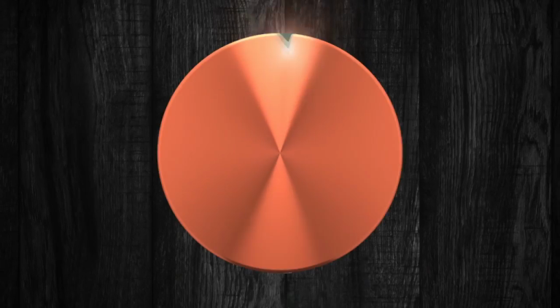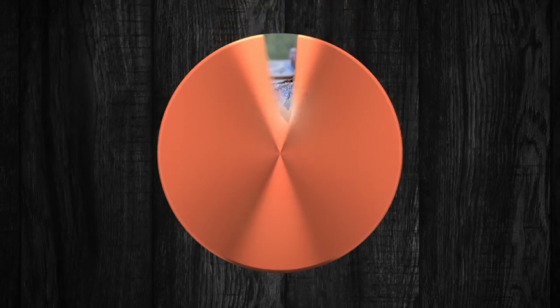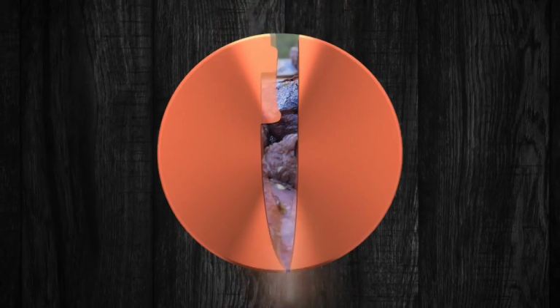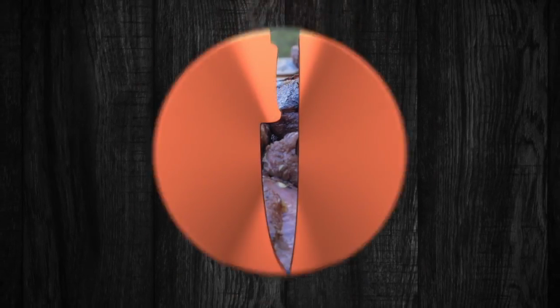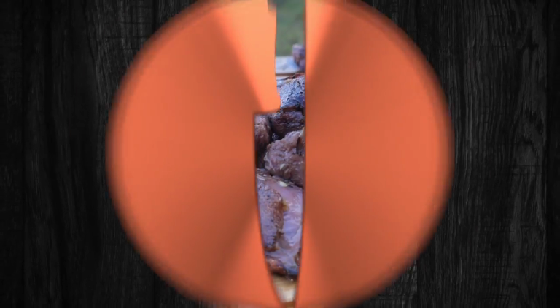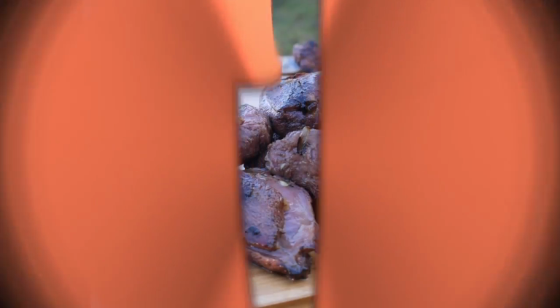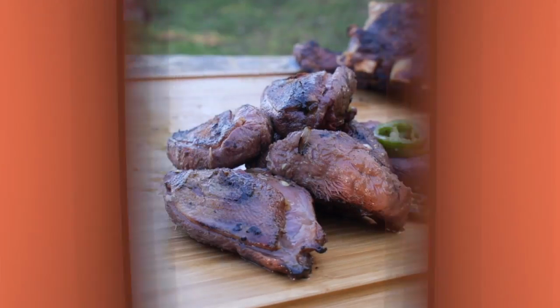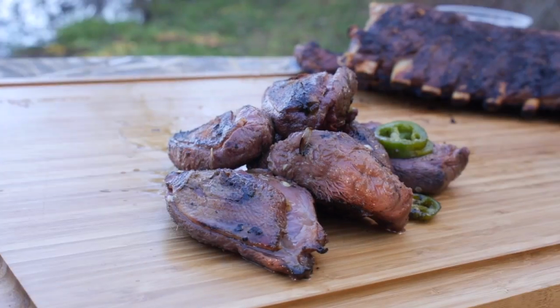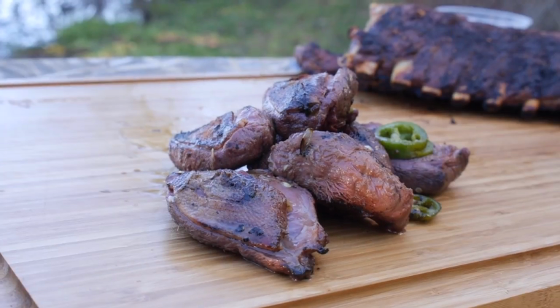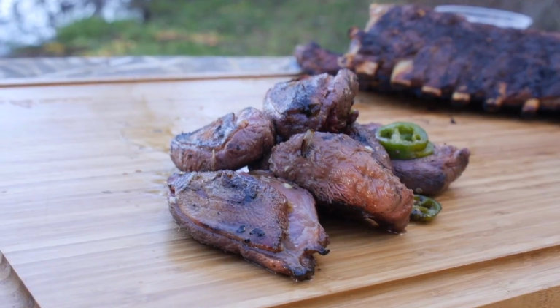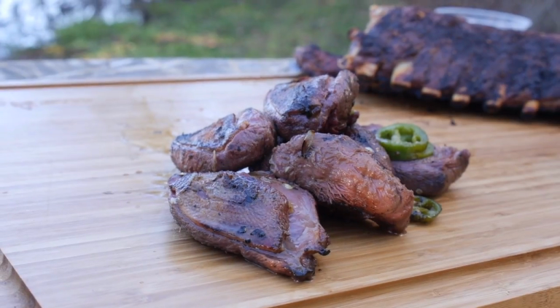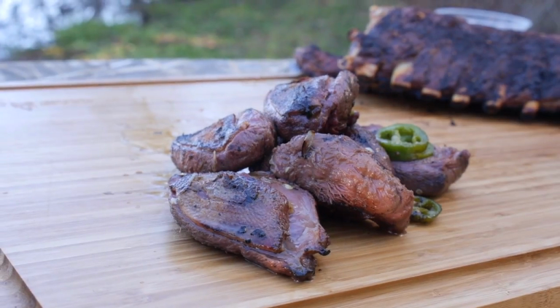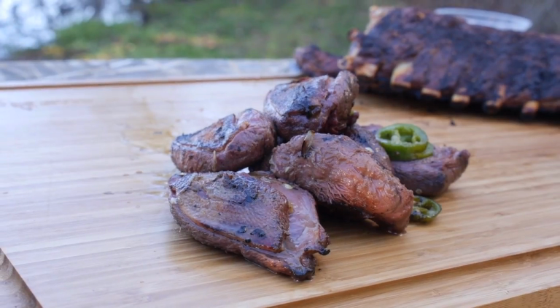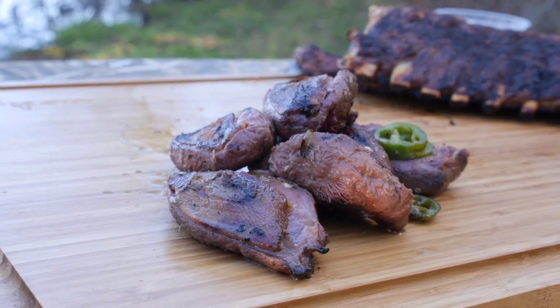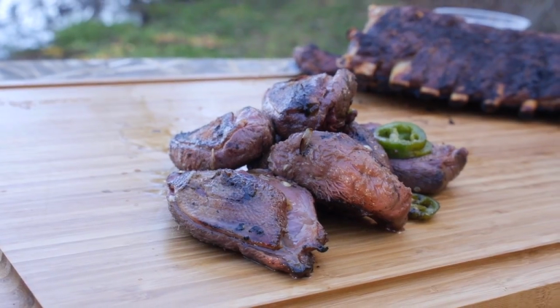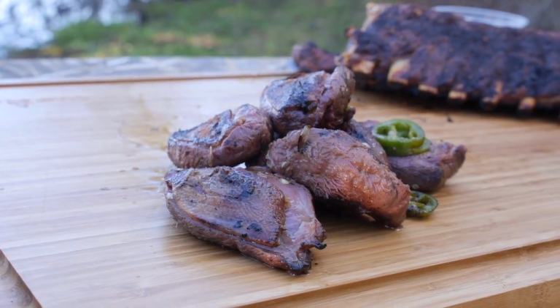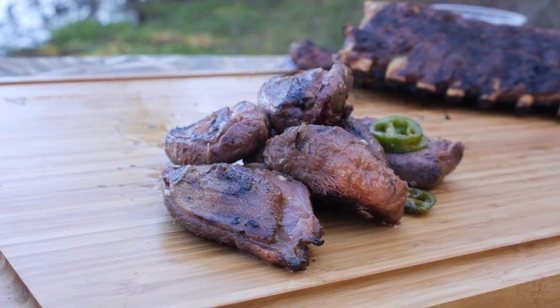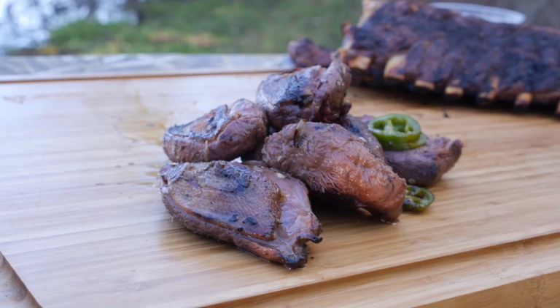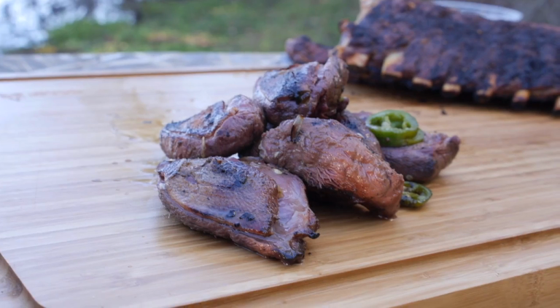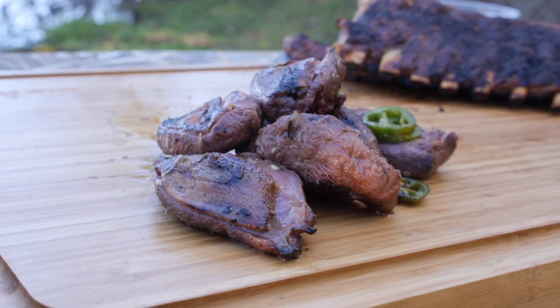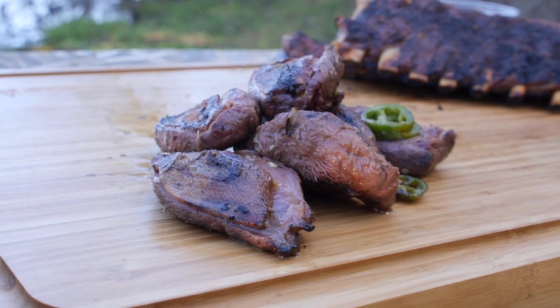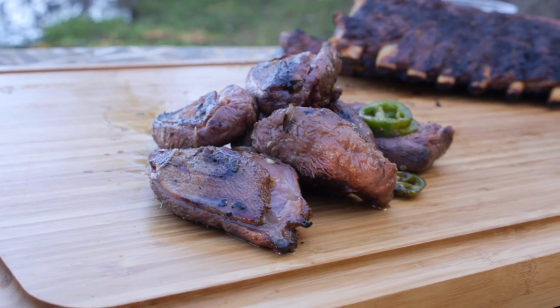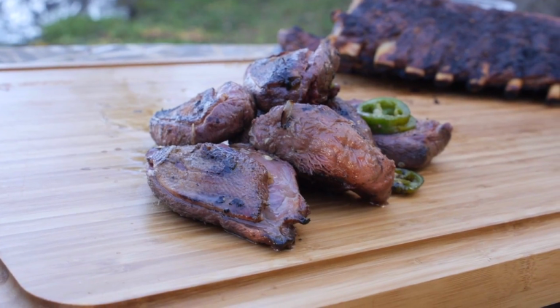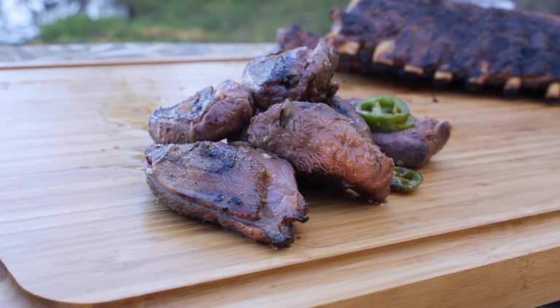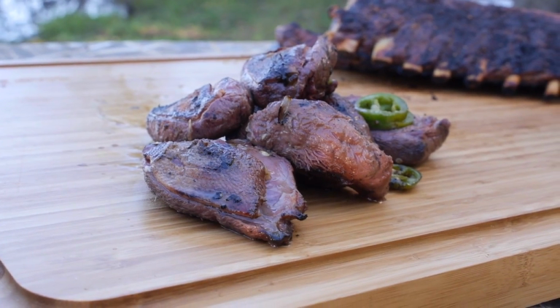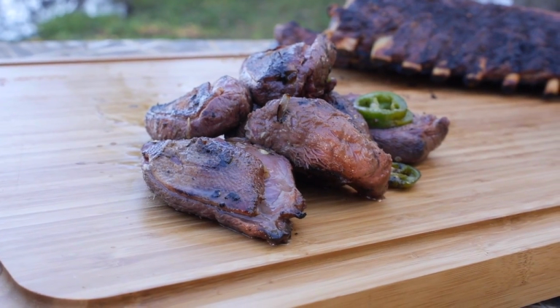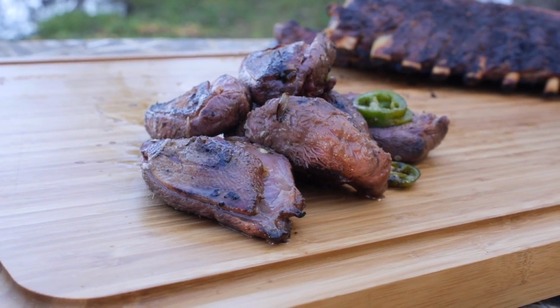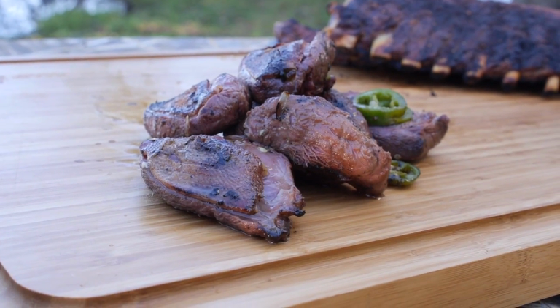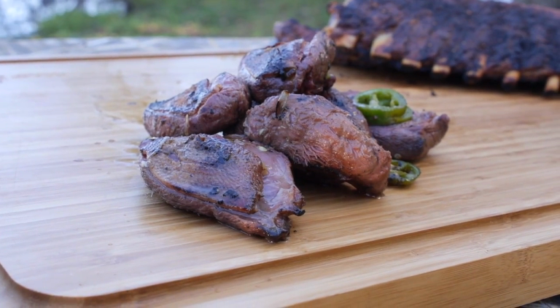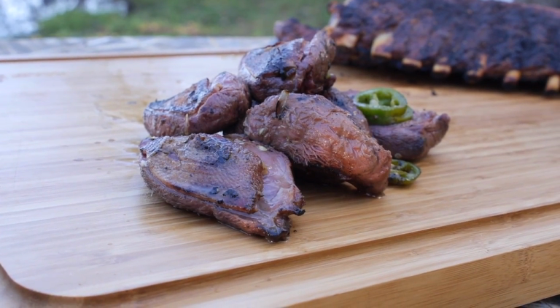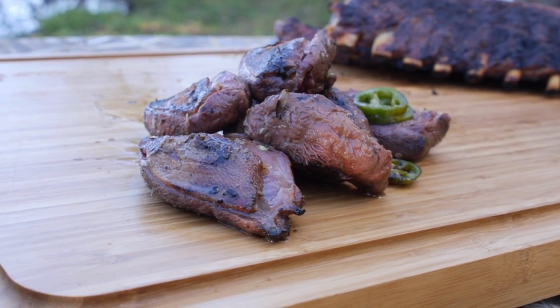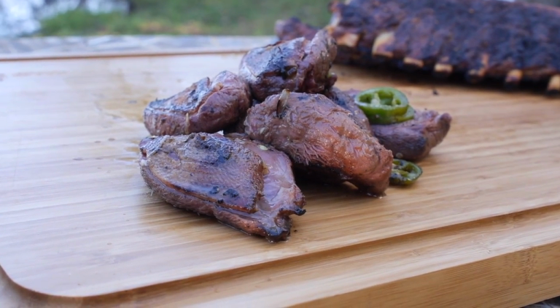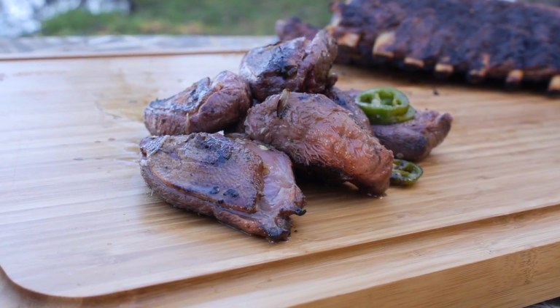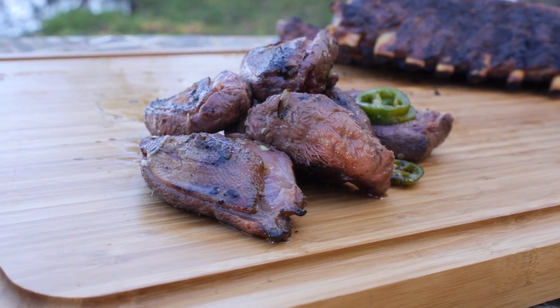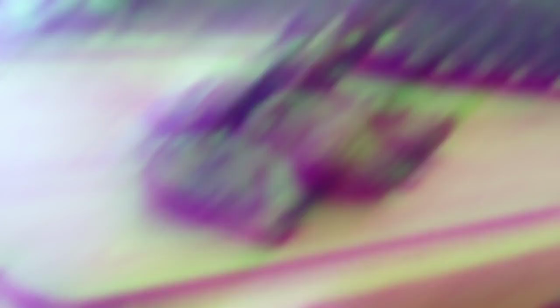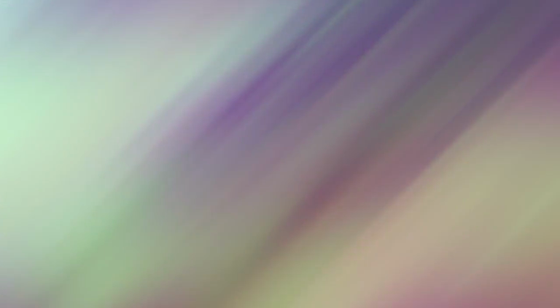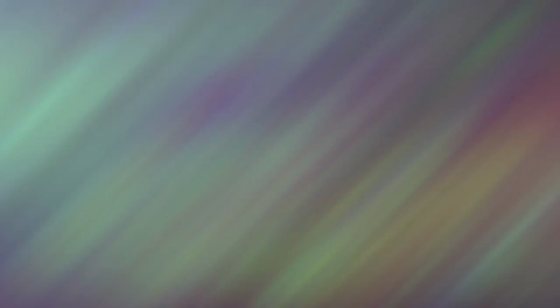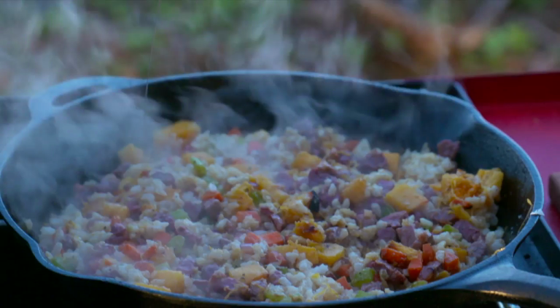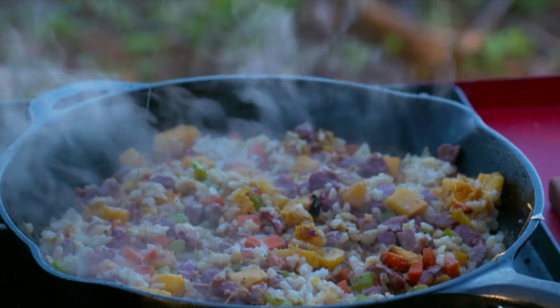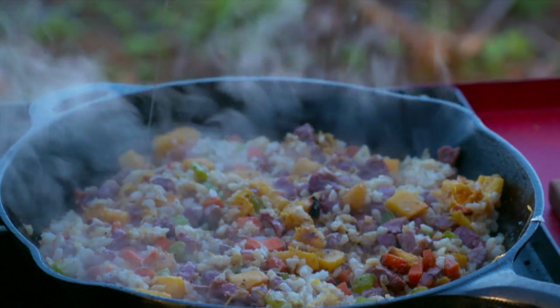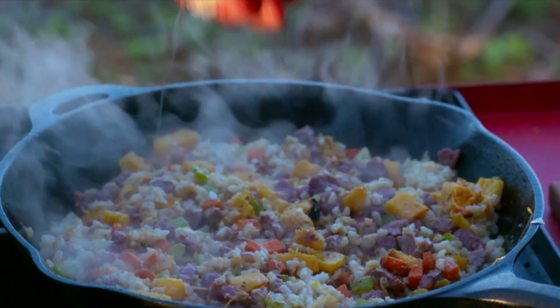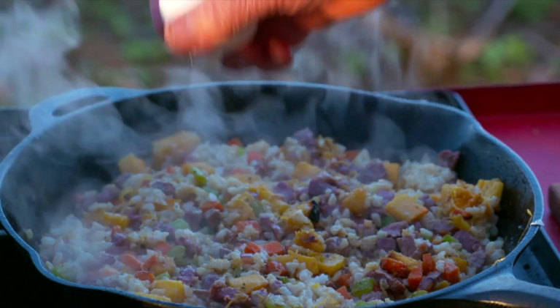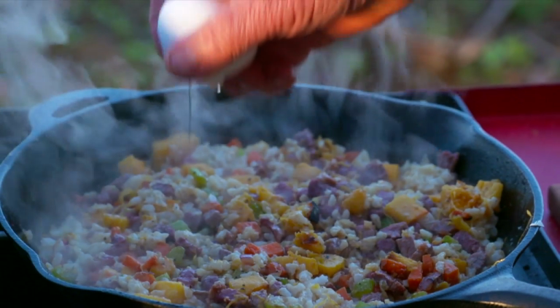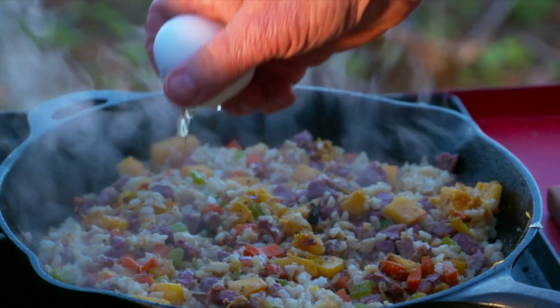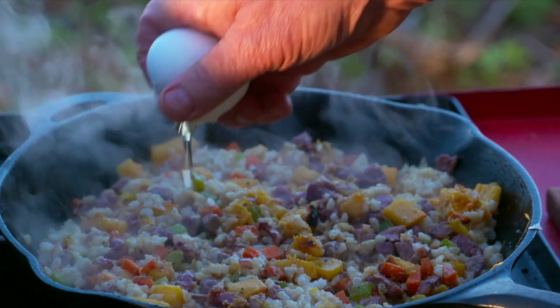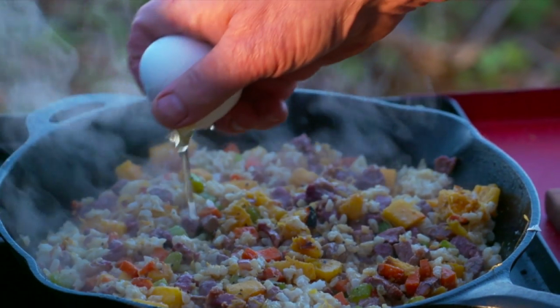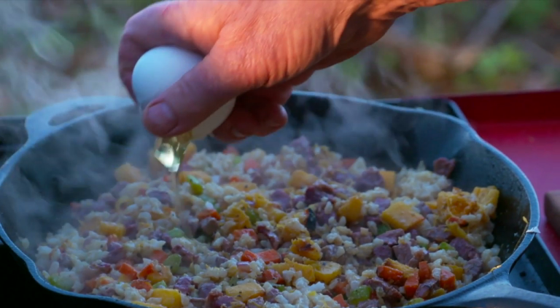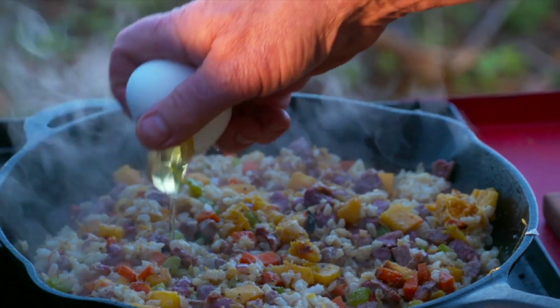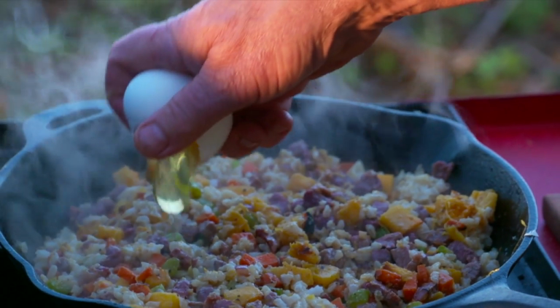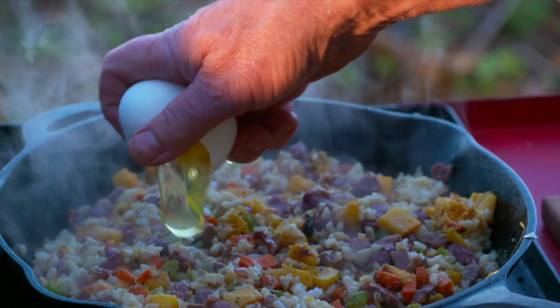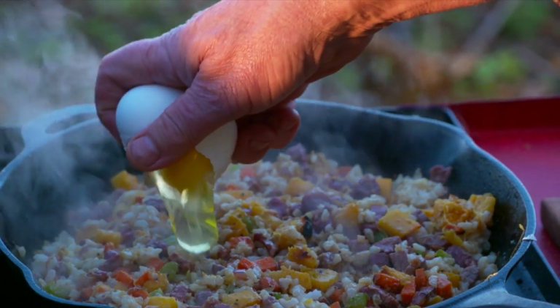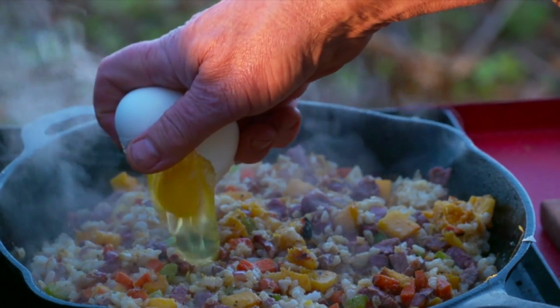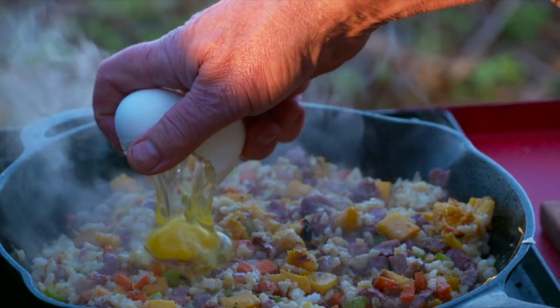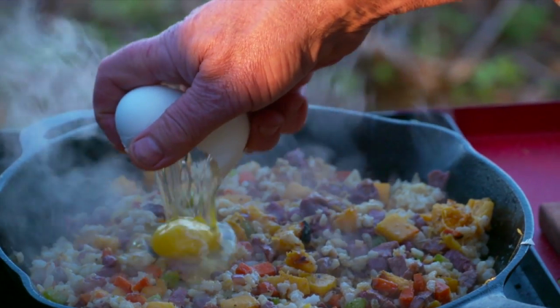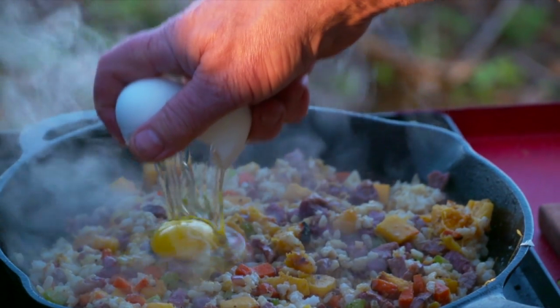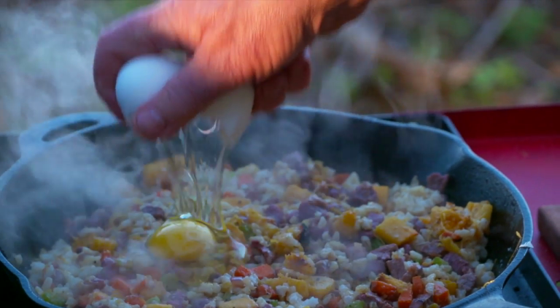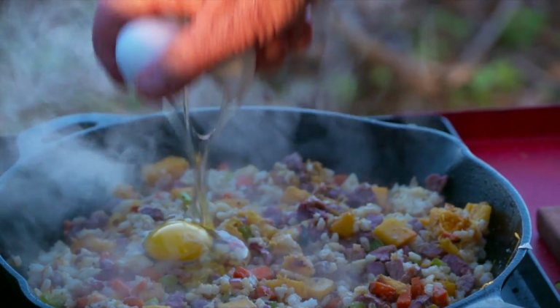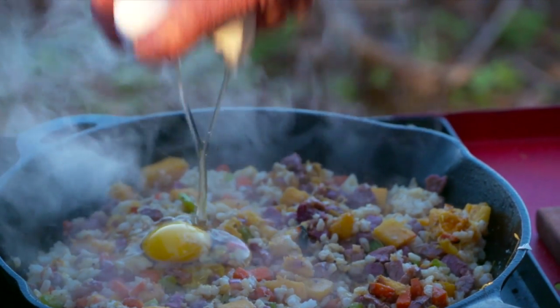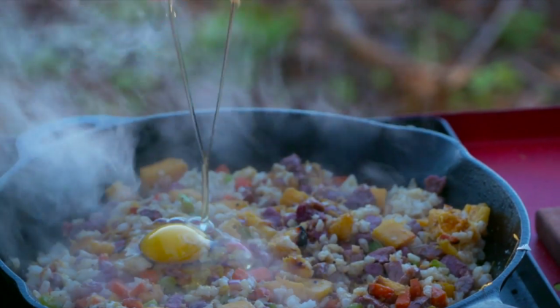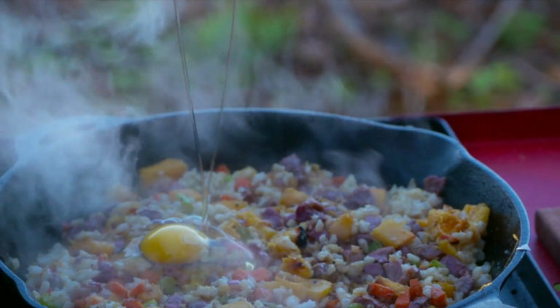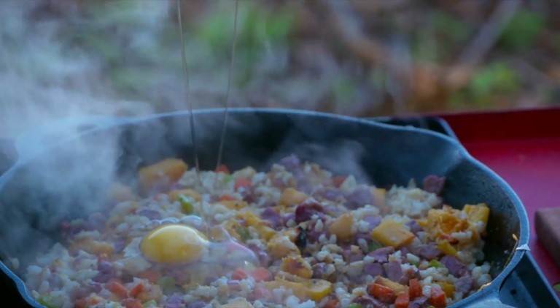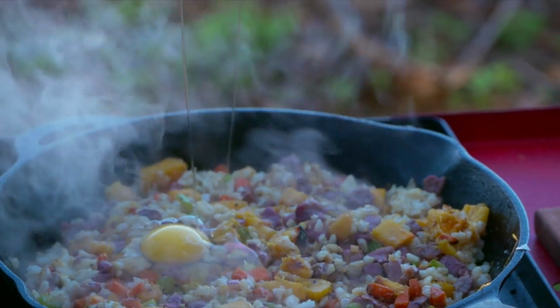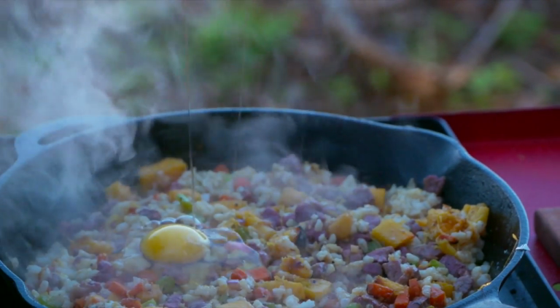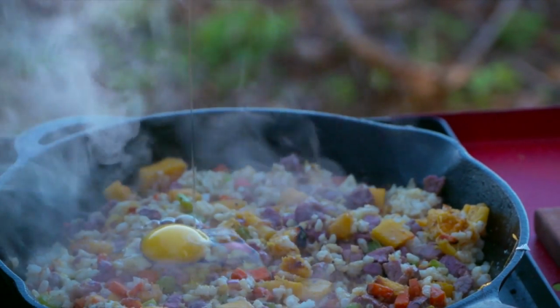Coming up next, I'm going to show you what this duck looks like on the inside, and maybe a little egg on top of my duck and rice dish.